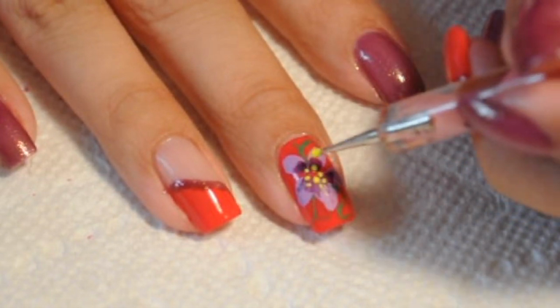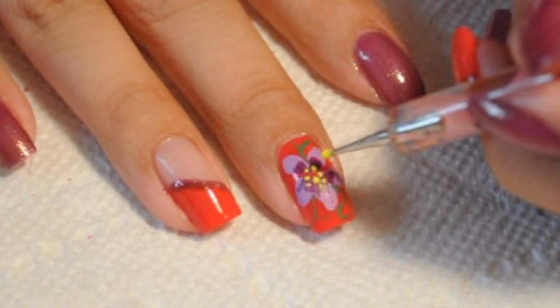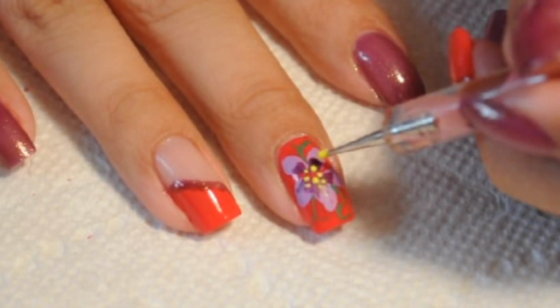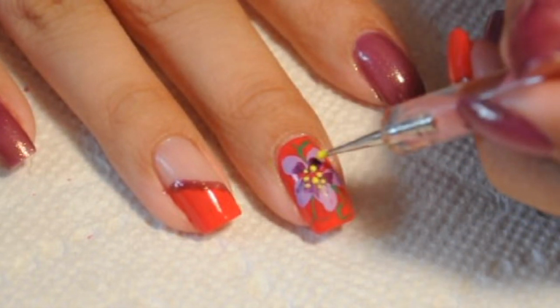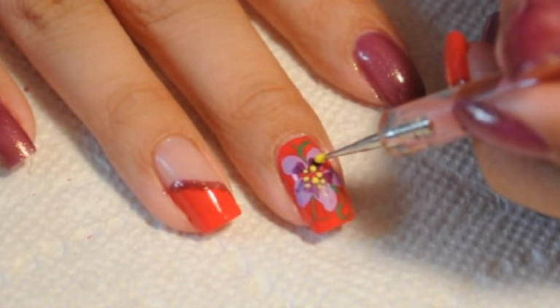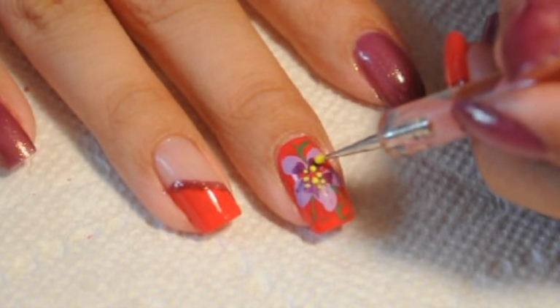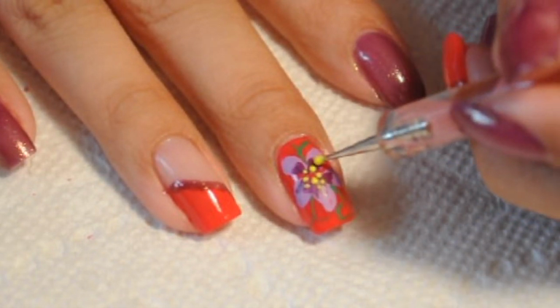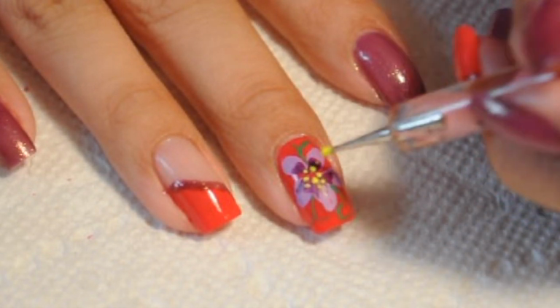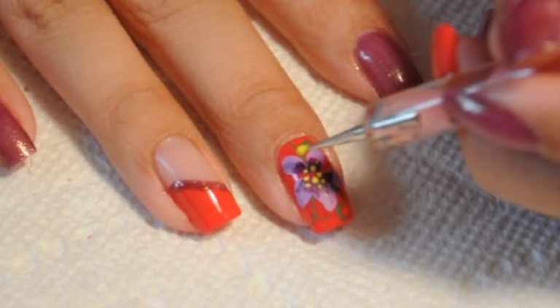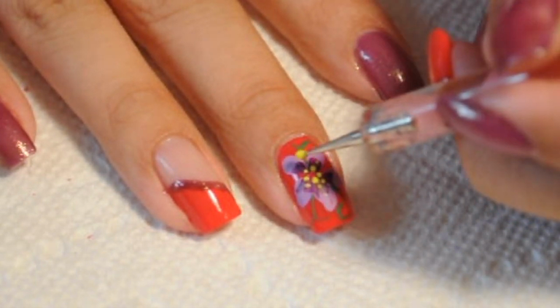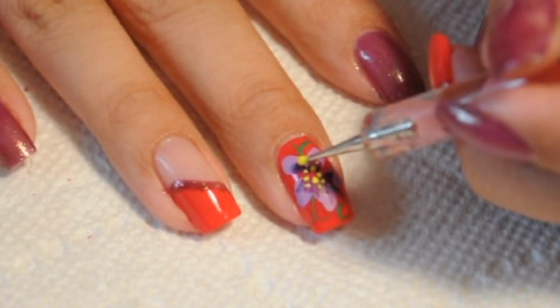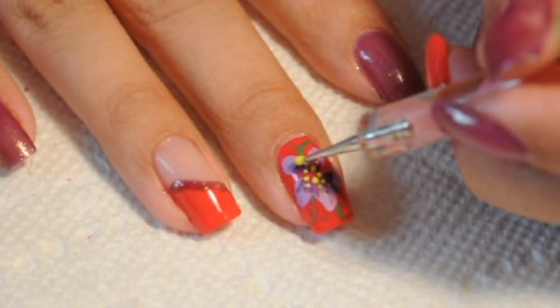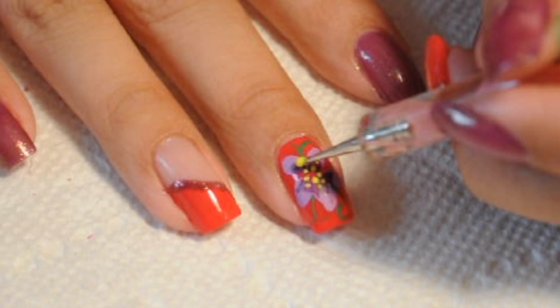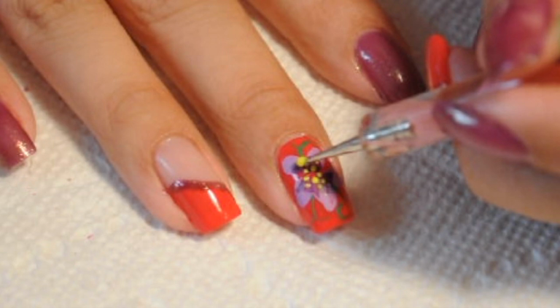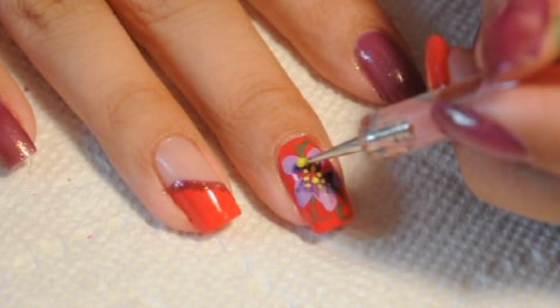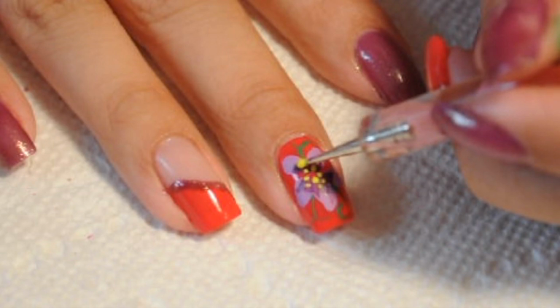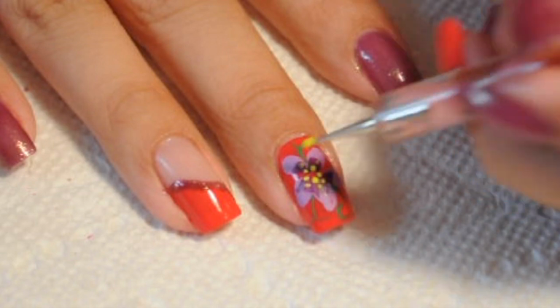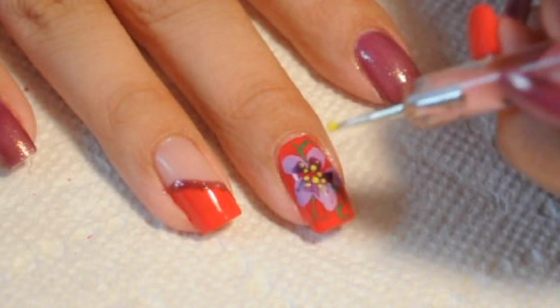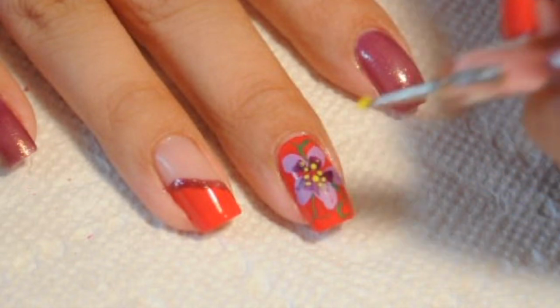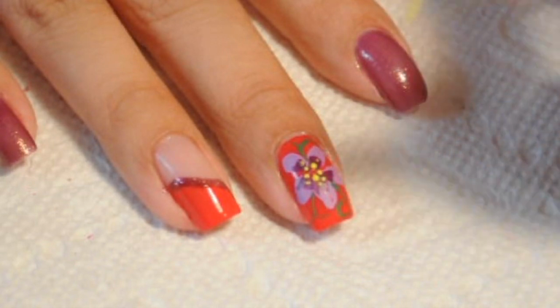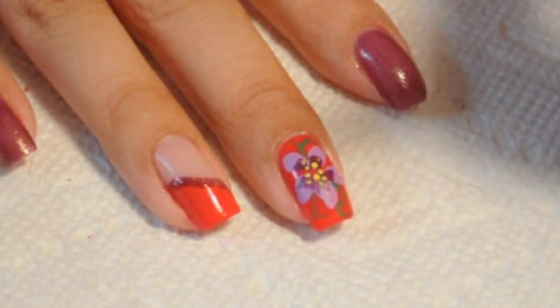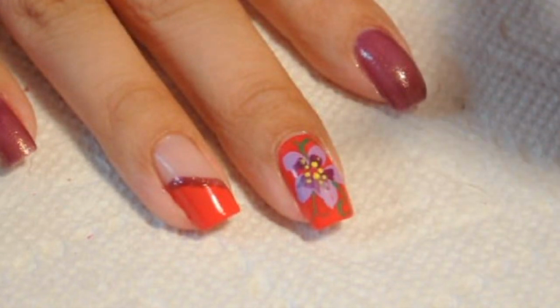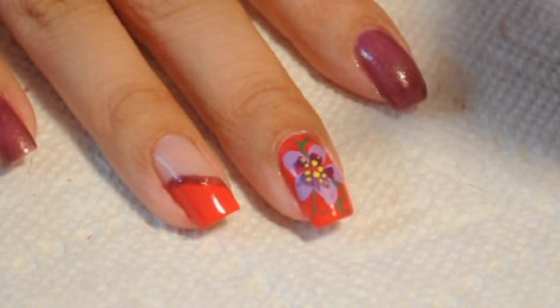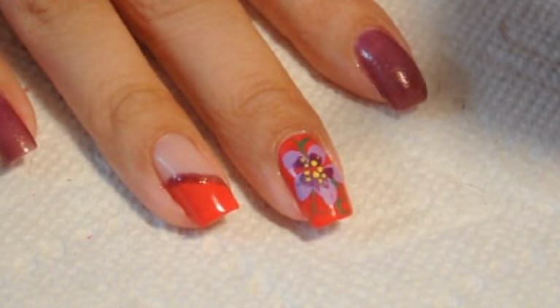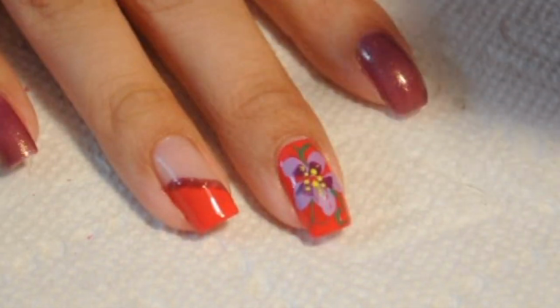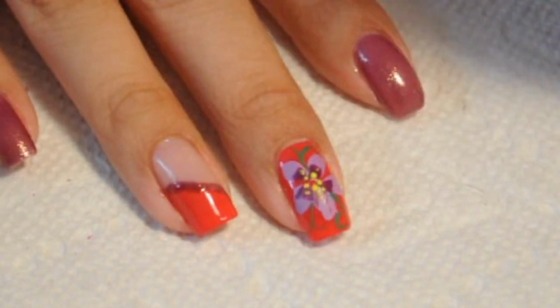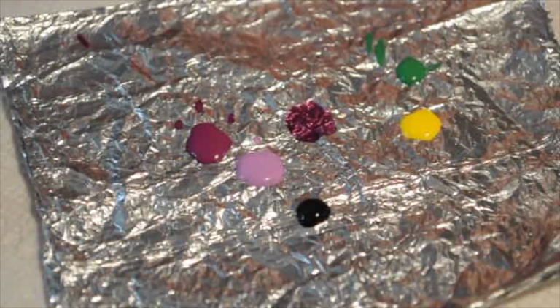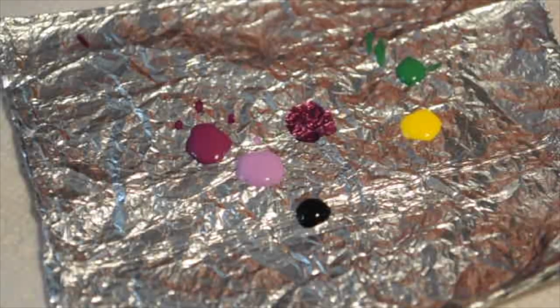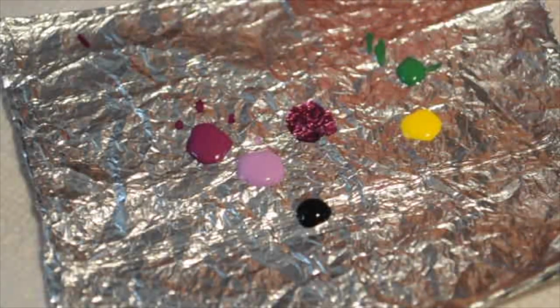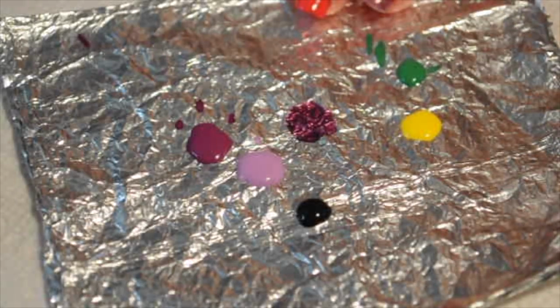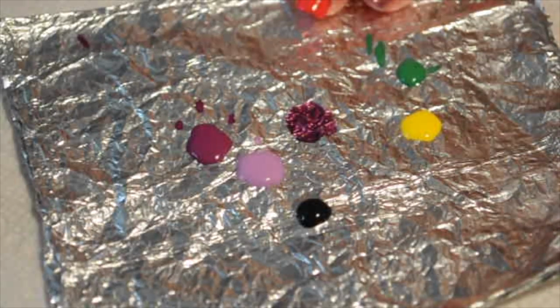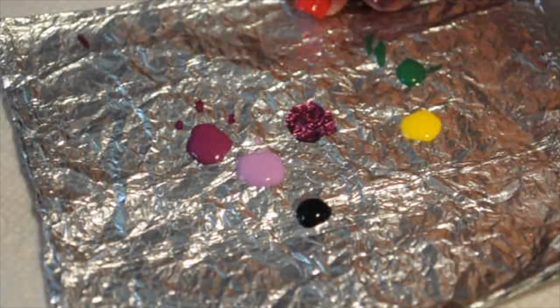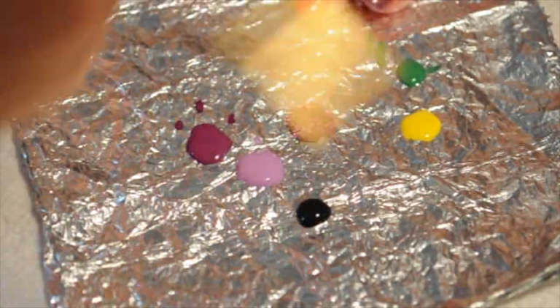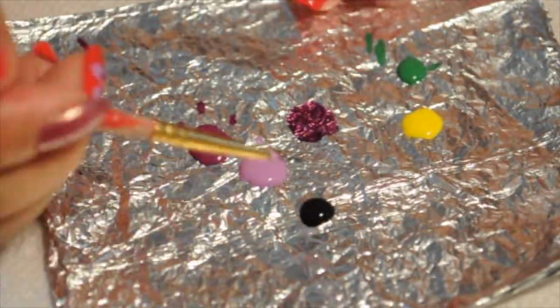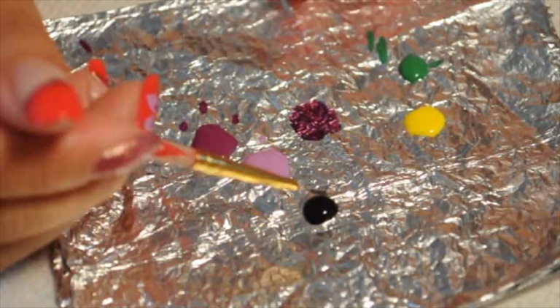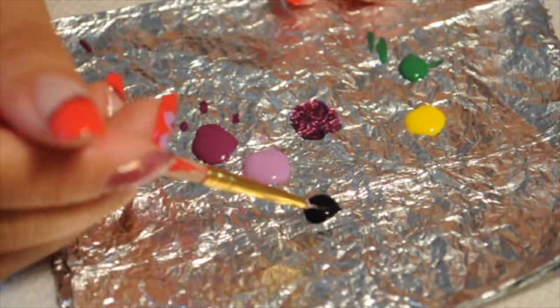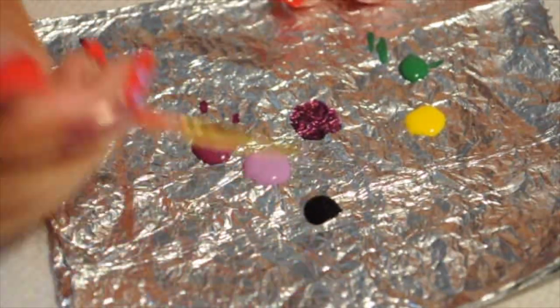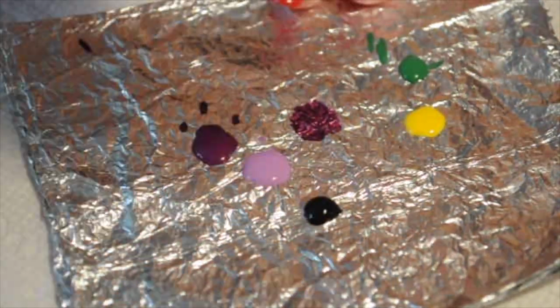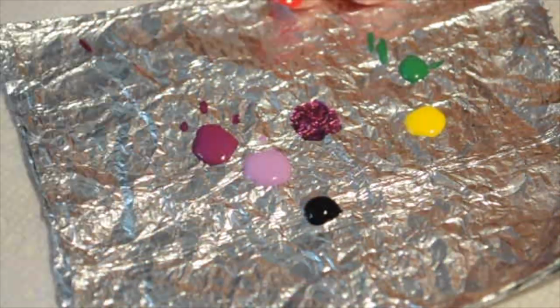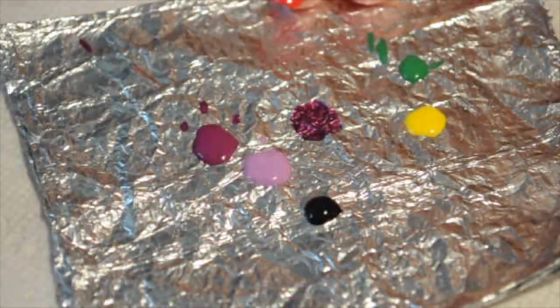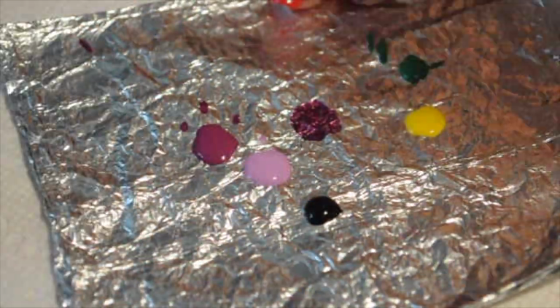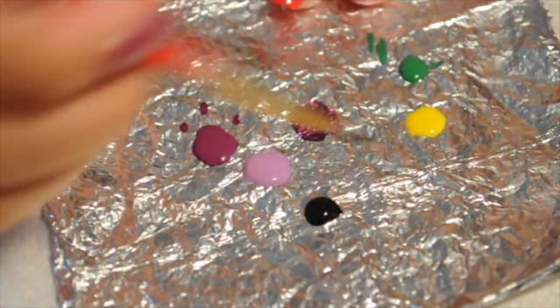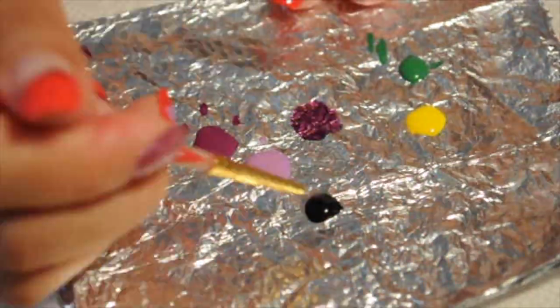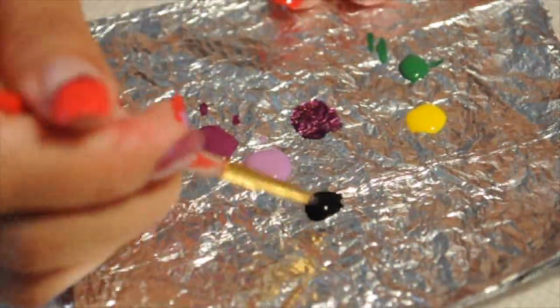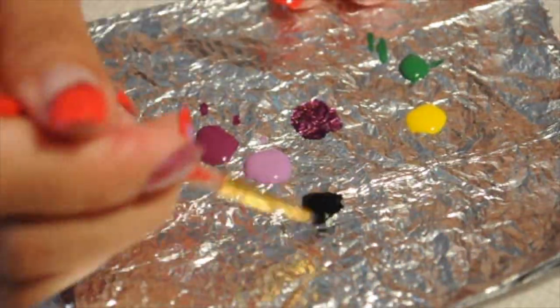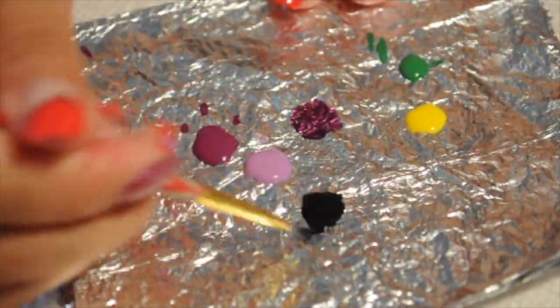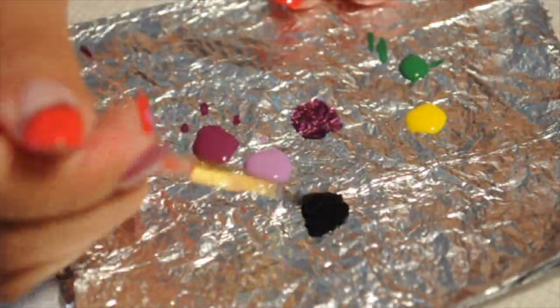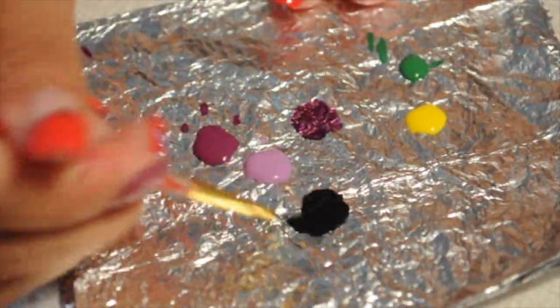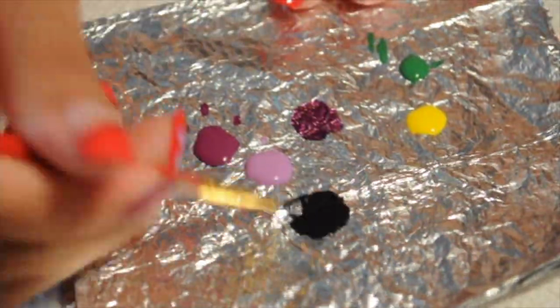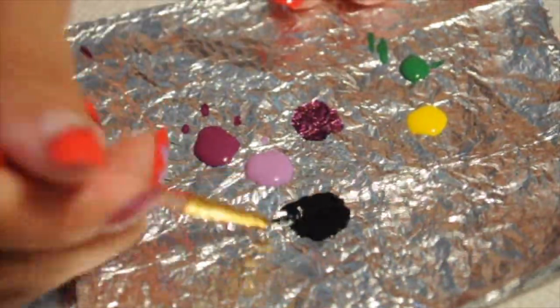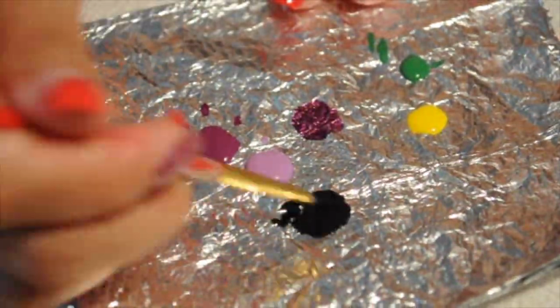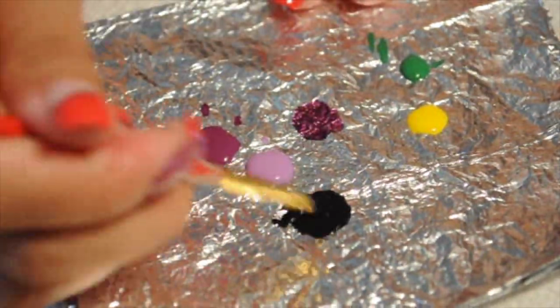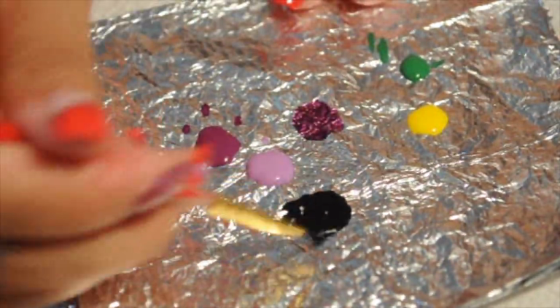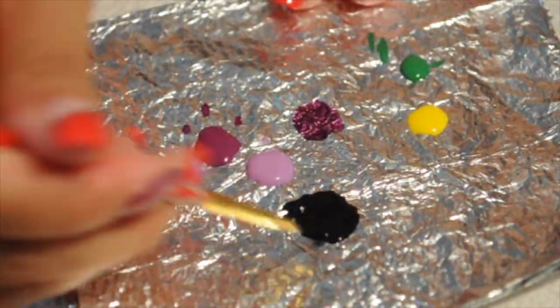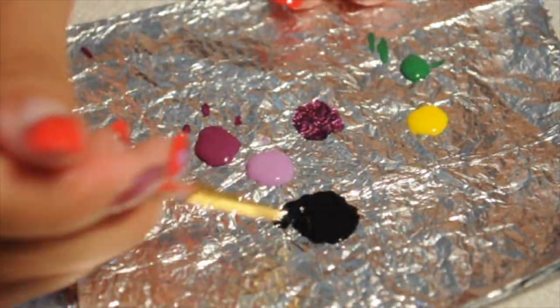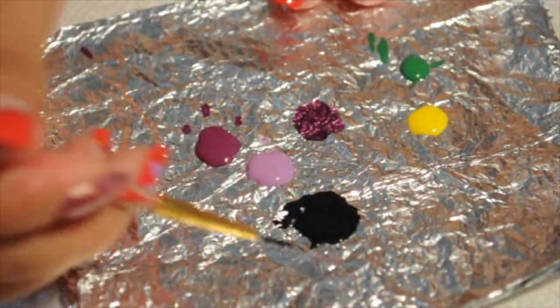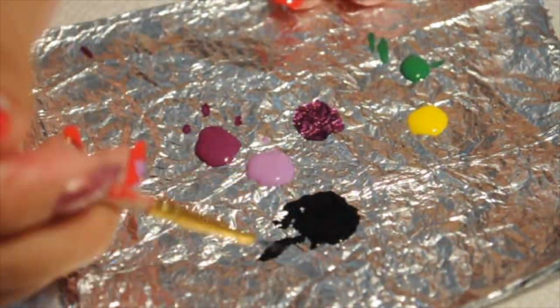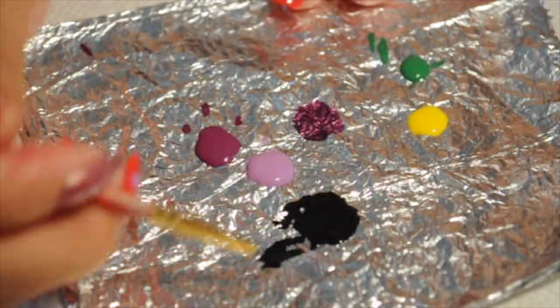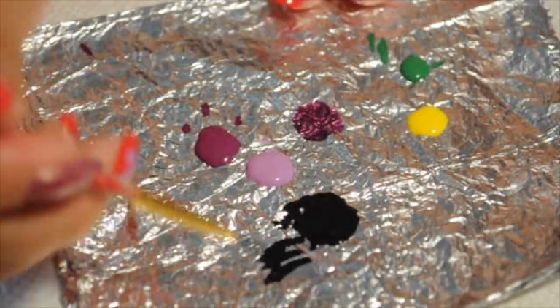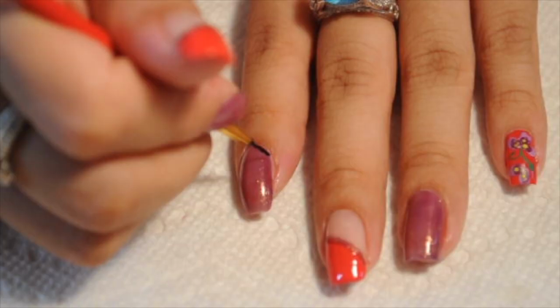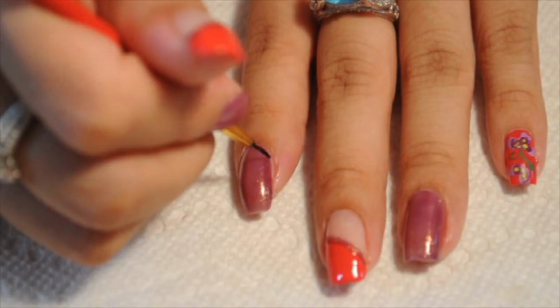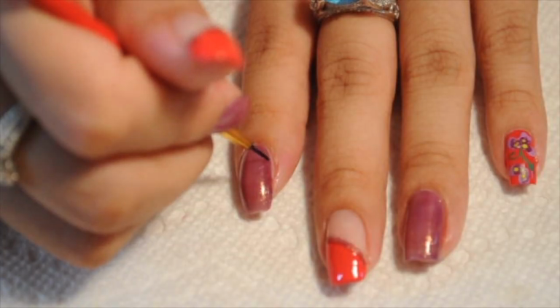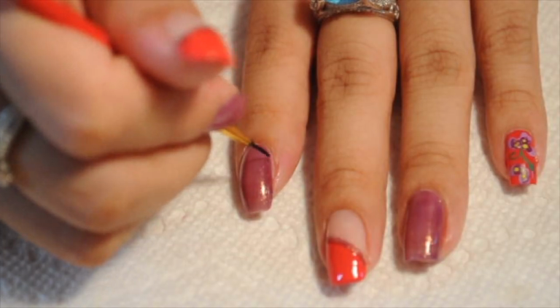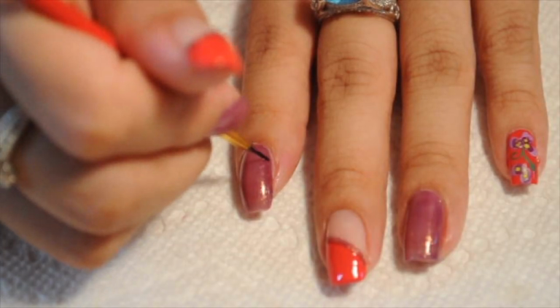With a flower, you can use any colors you want — a combination of different colors just to make the flower look better.